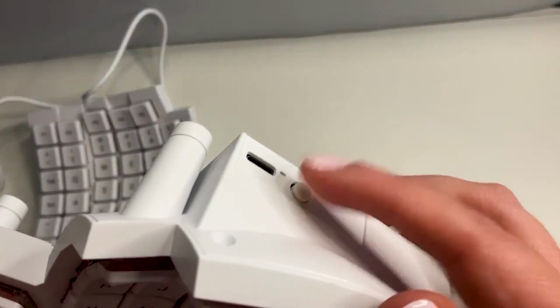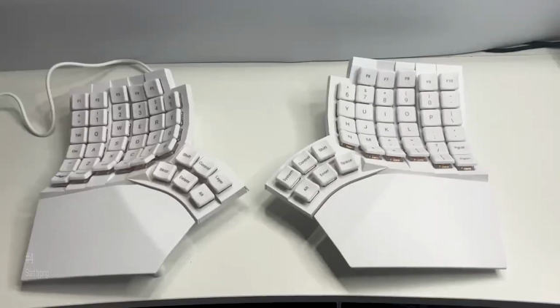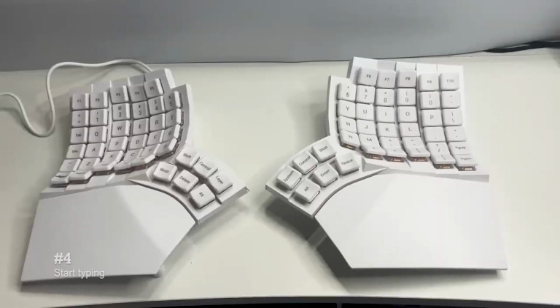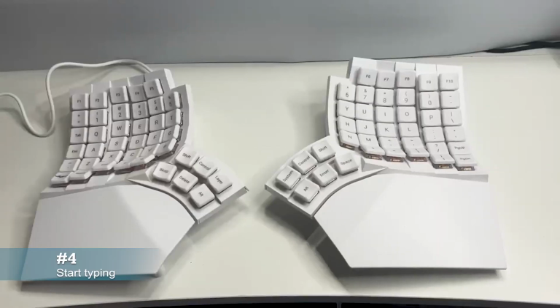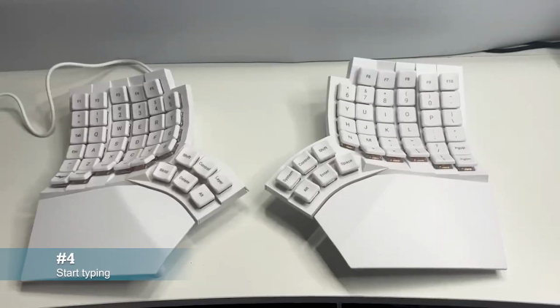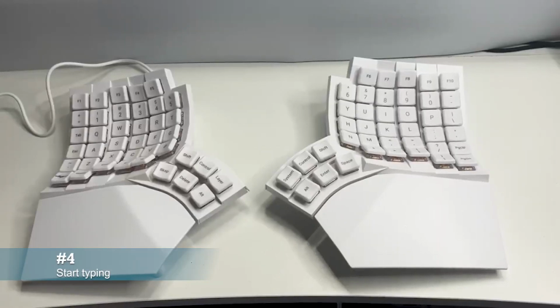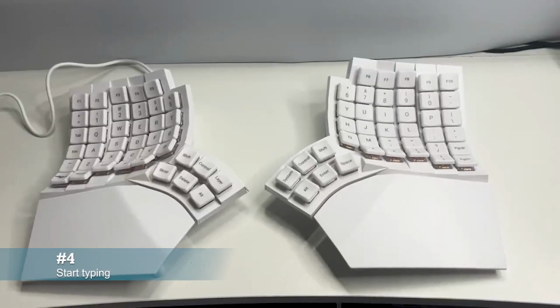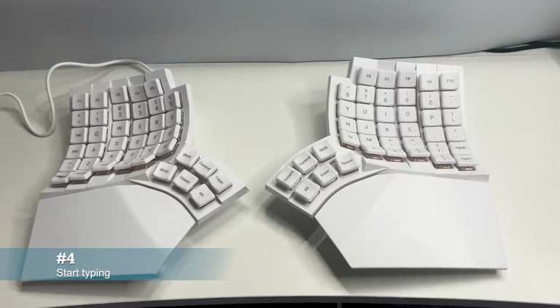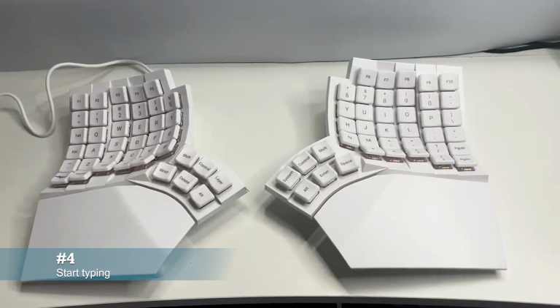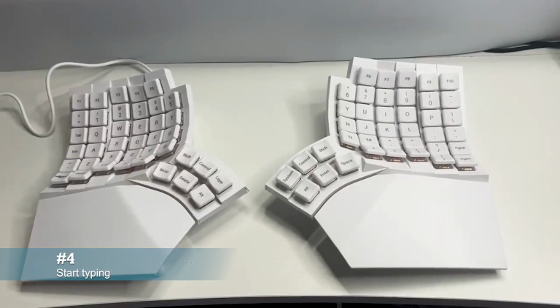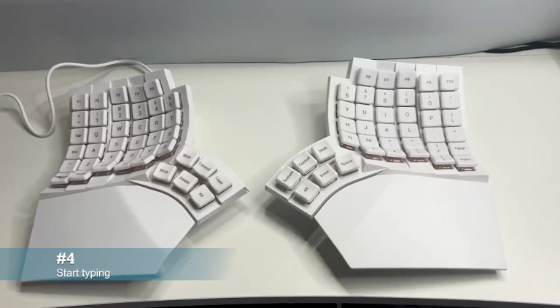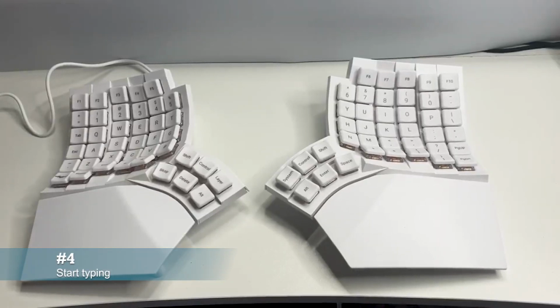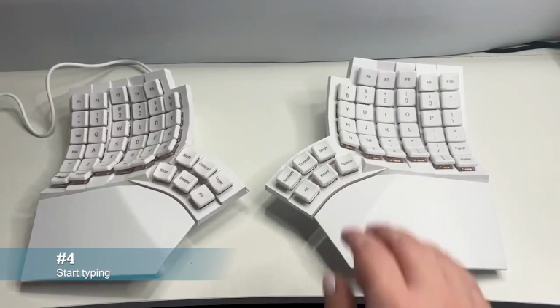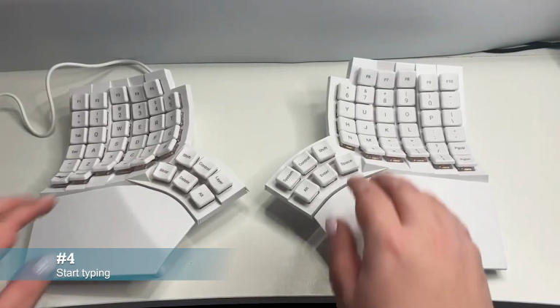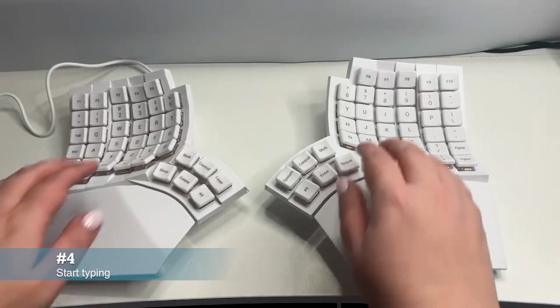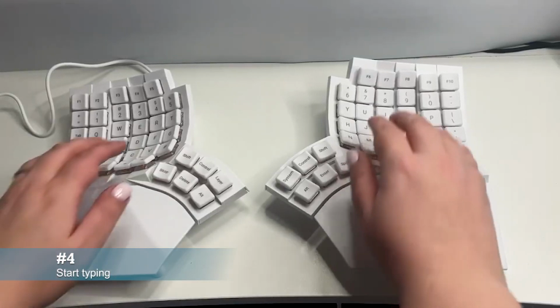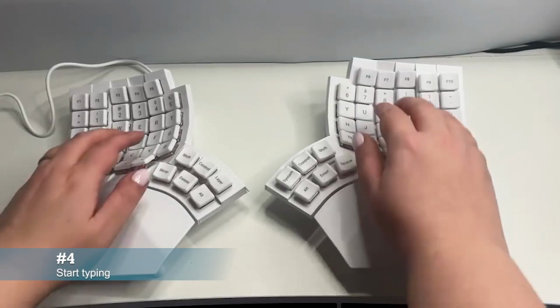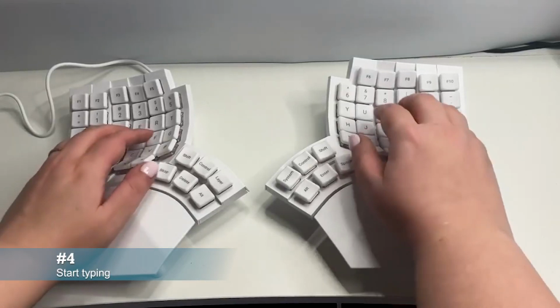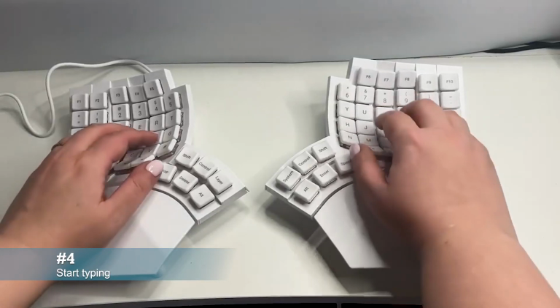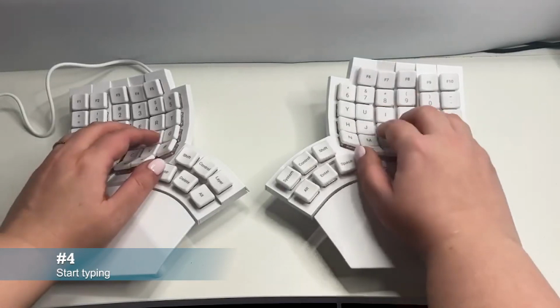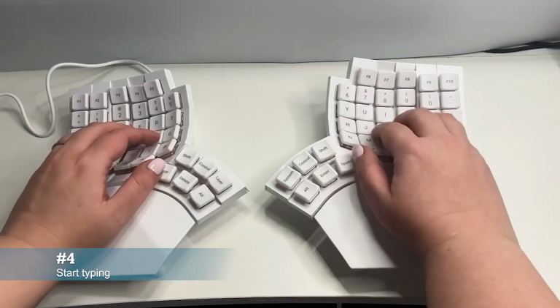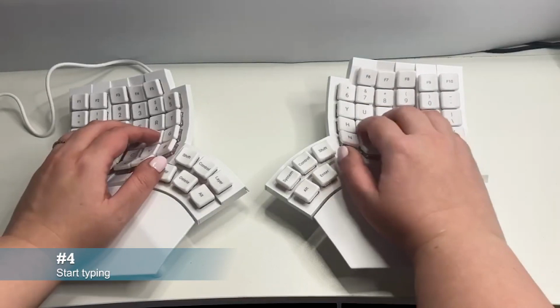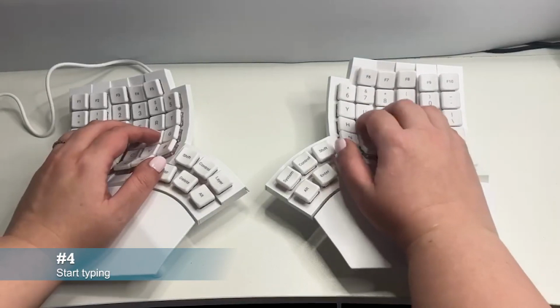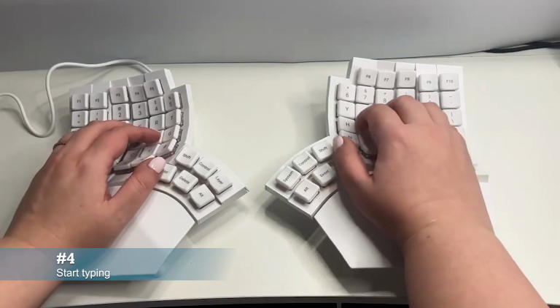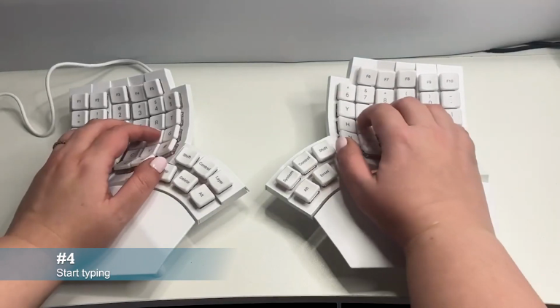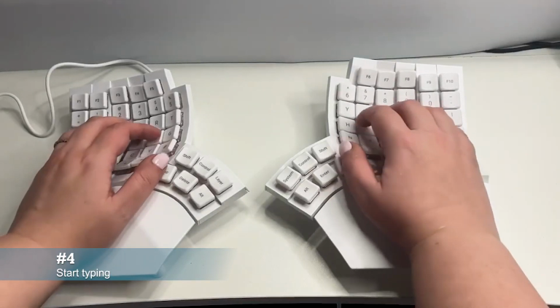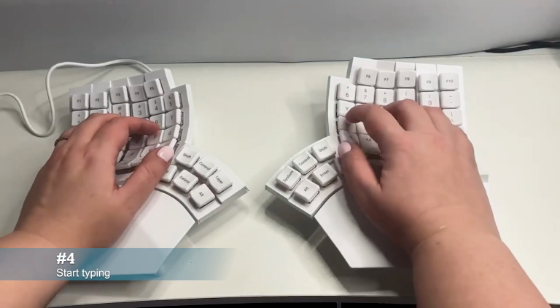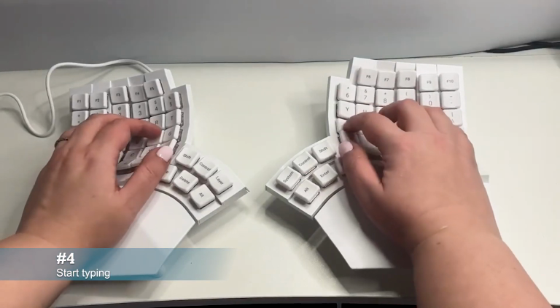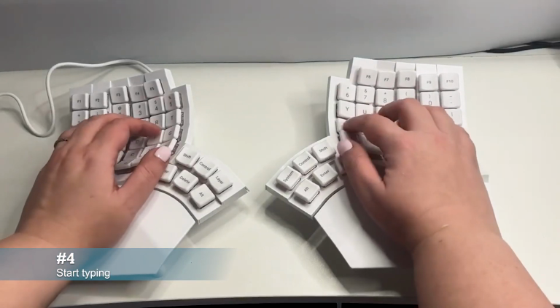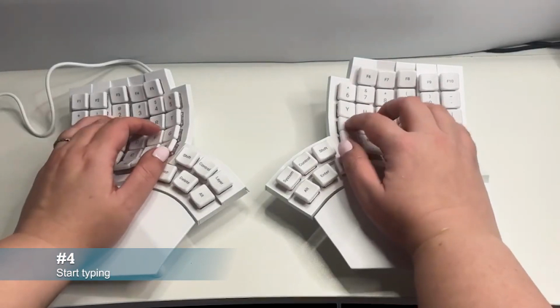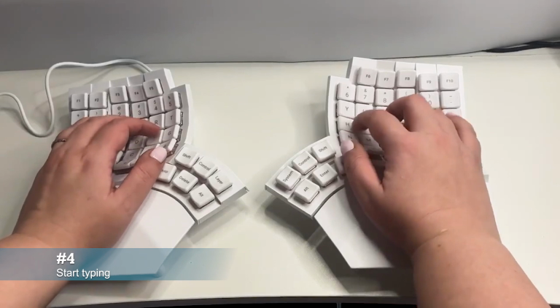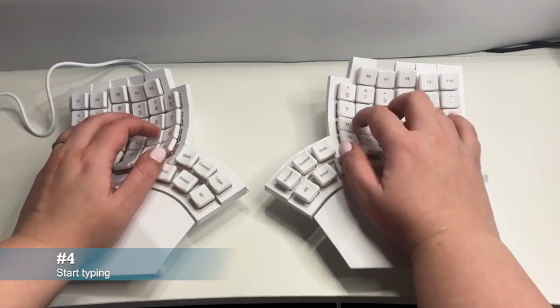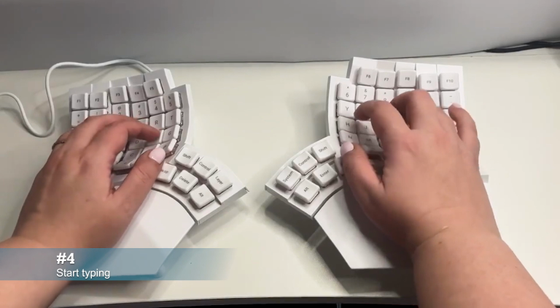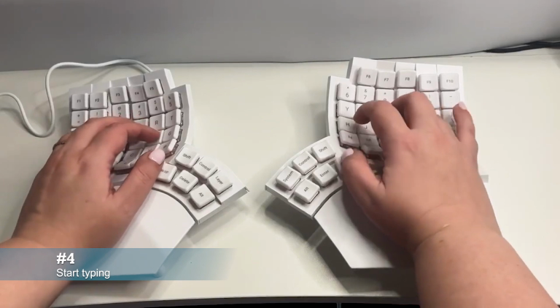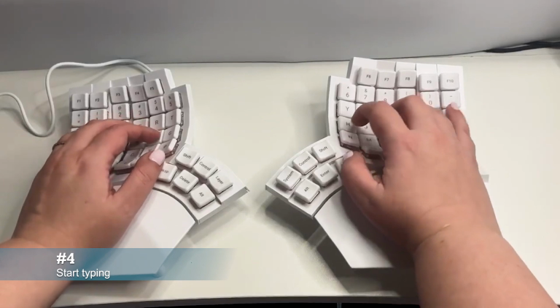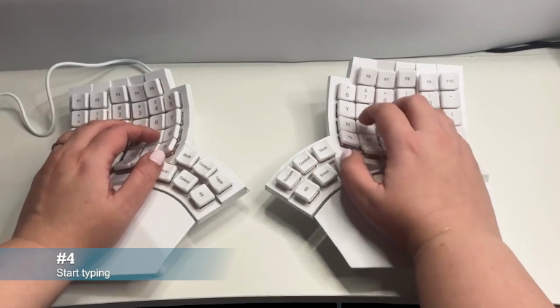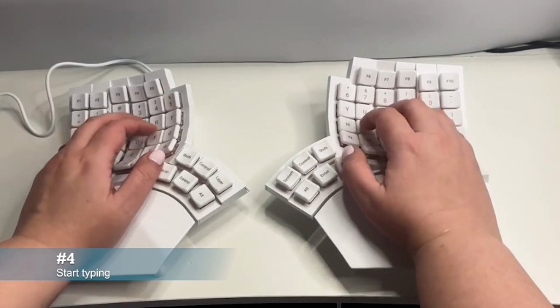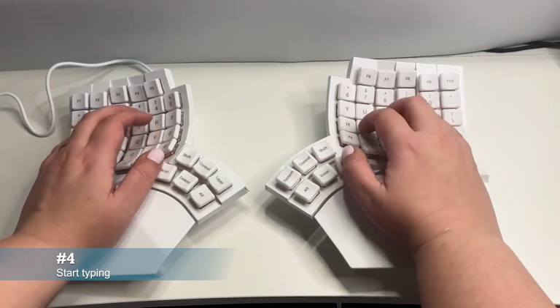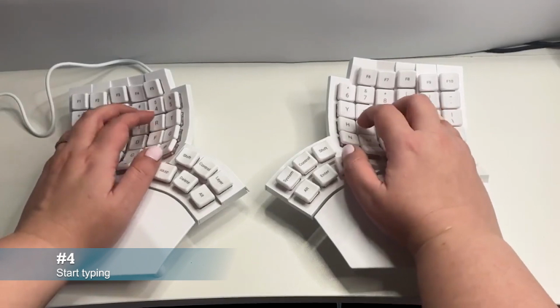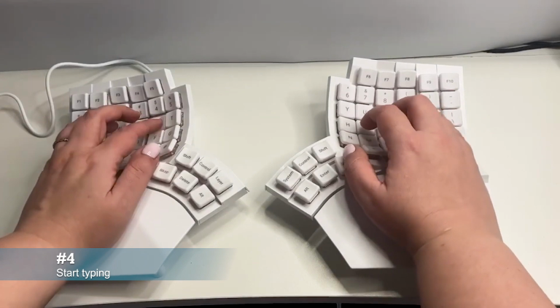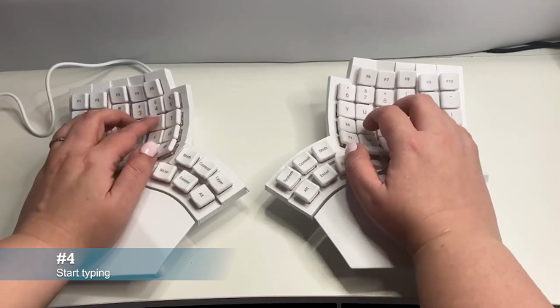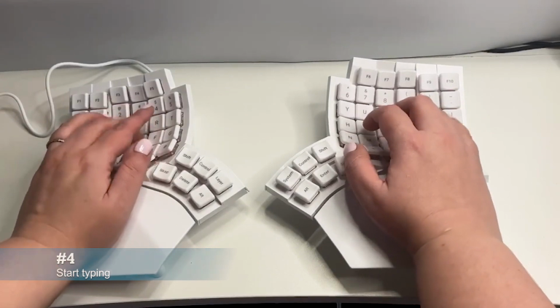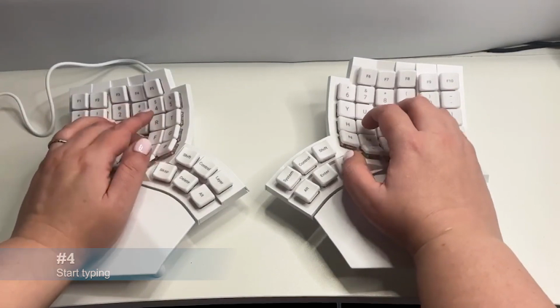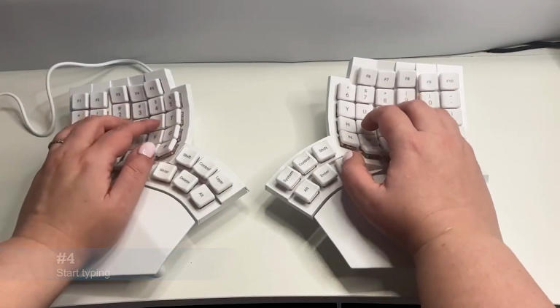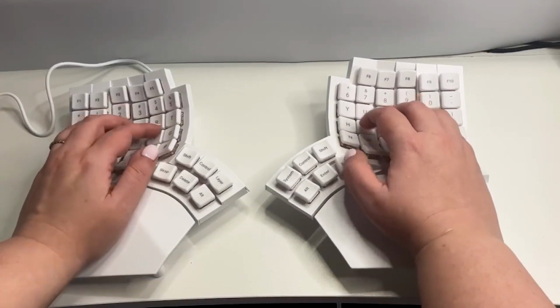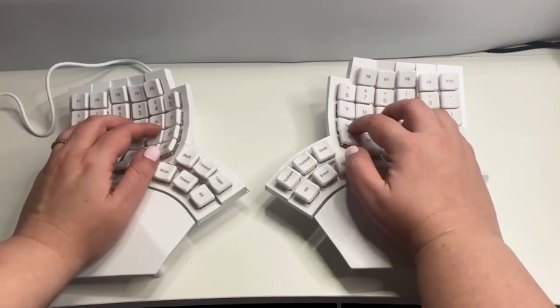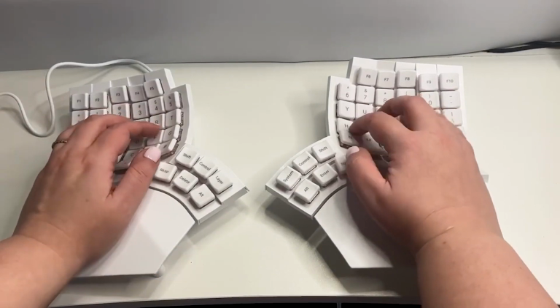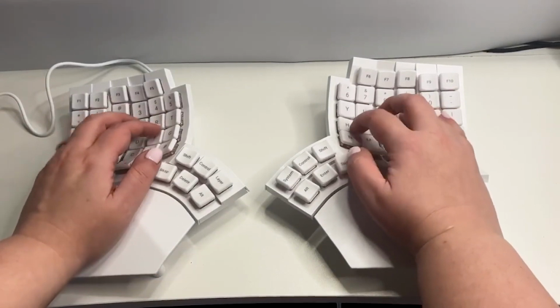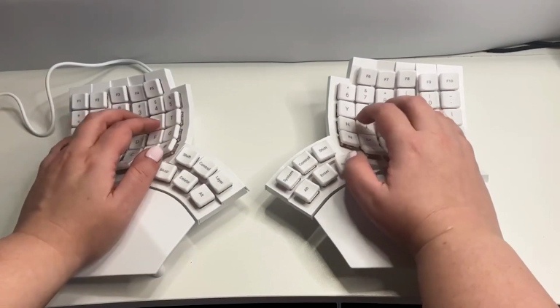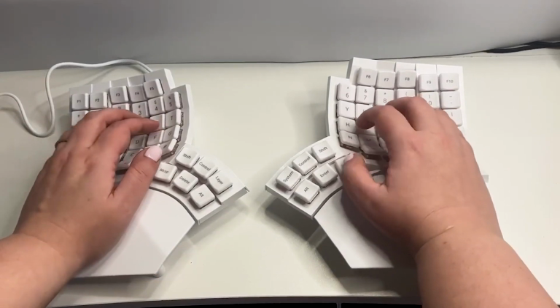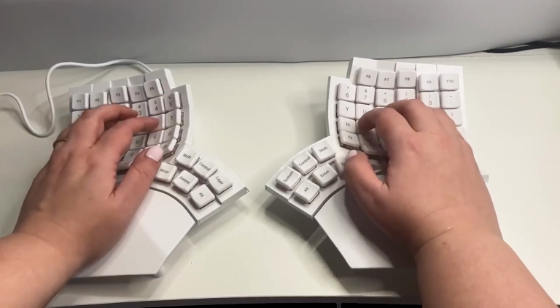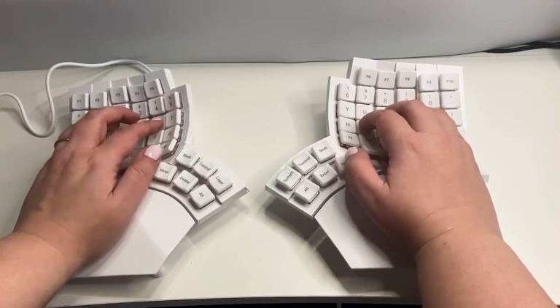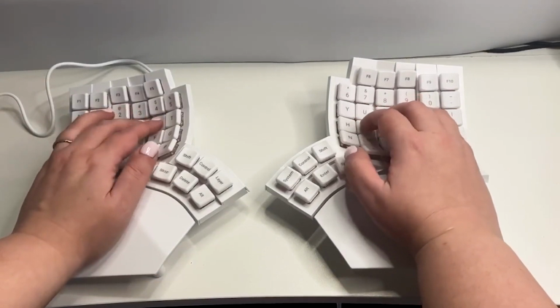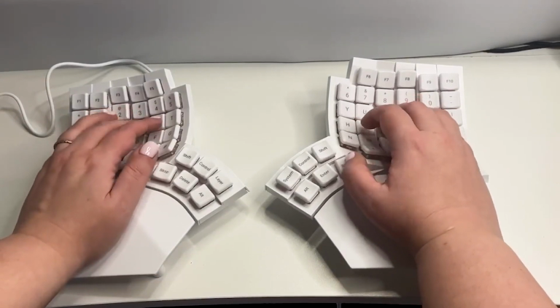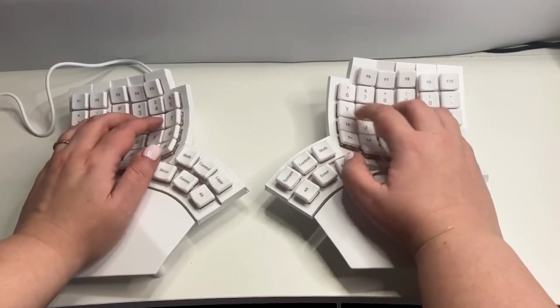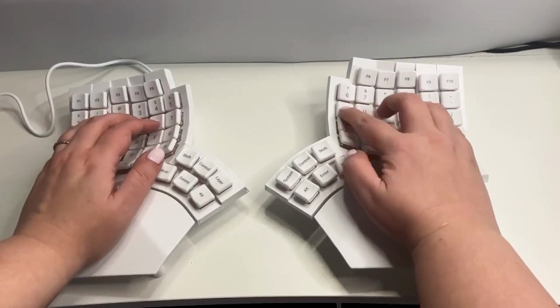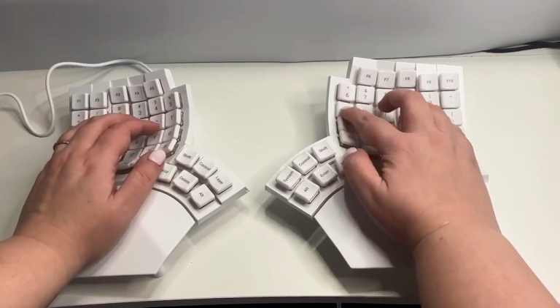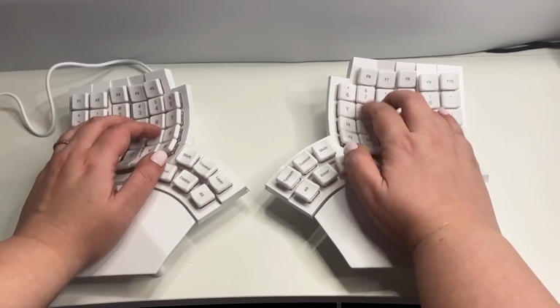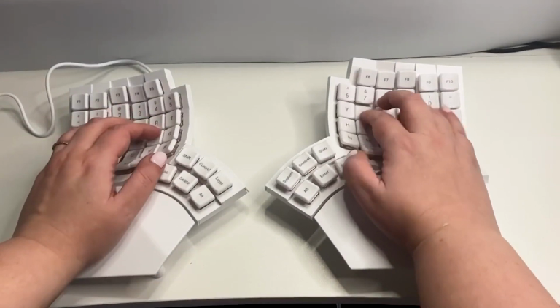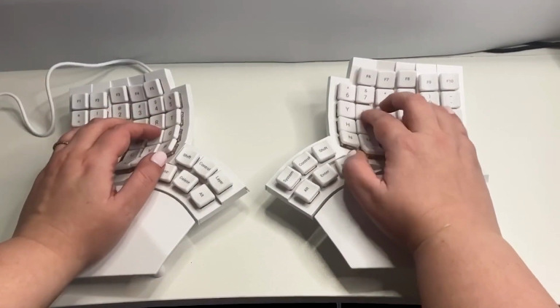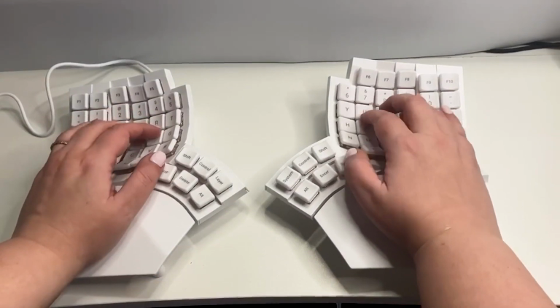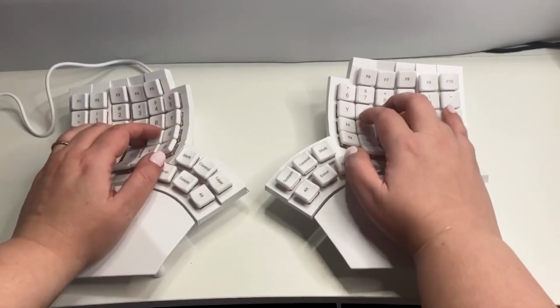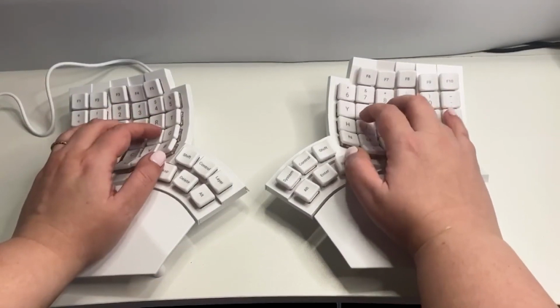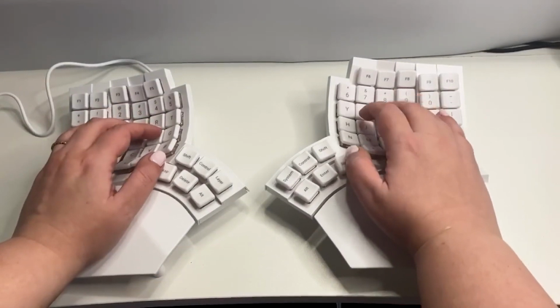Start typing. If everything is set up correctly, you should see your keystrokes on your screen.